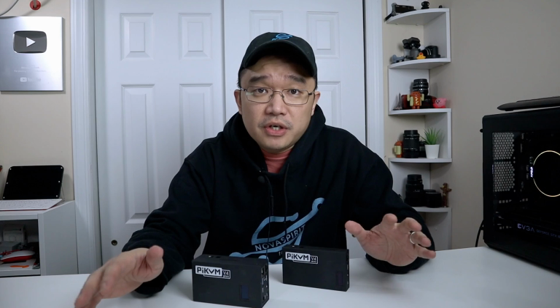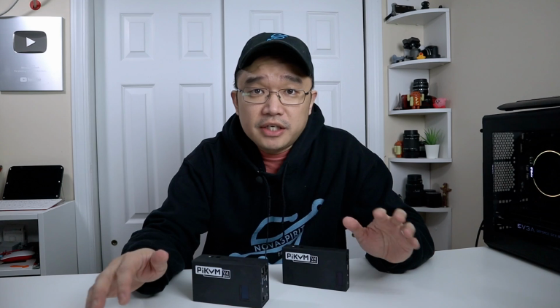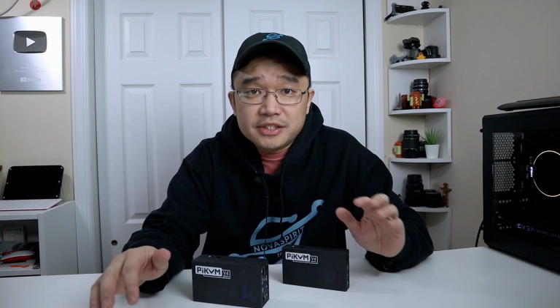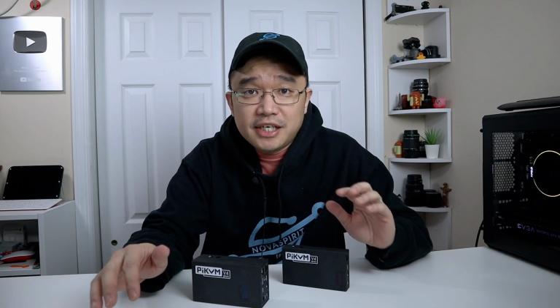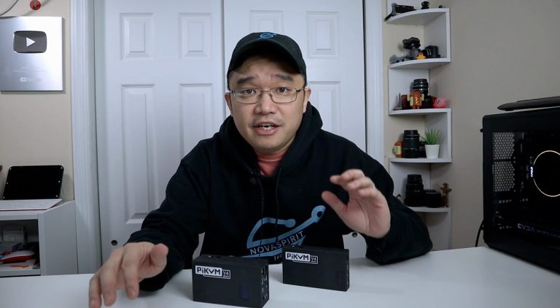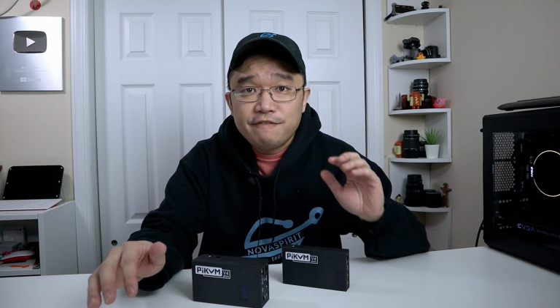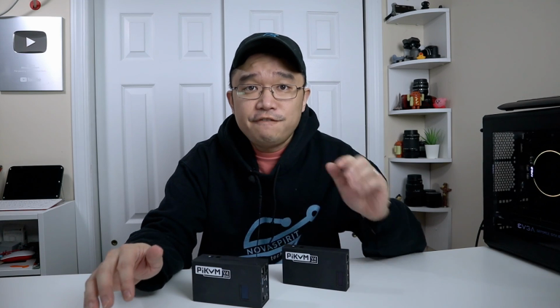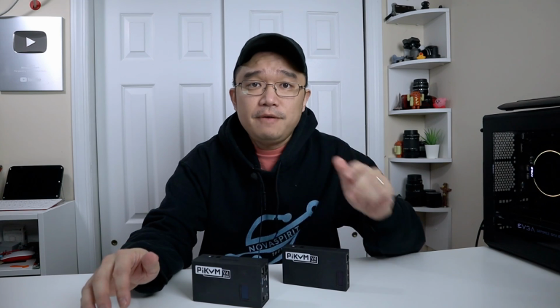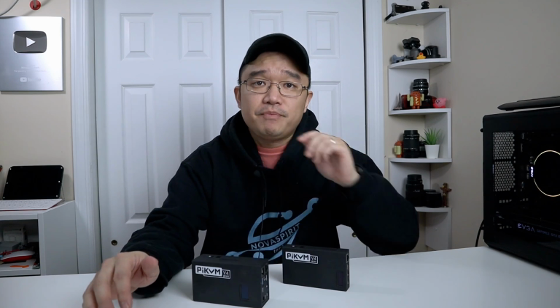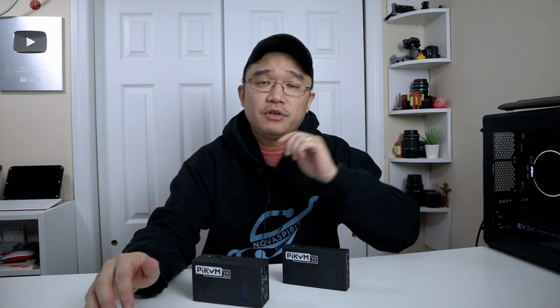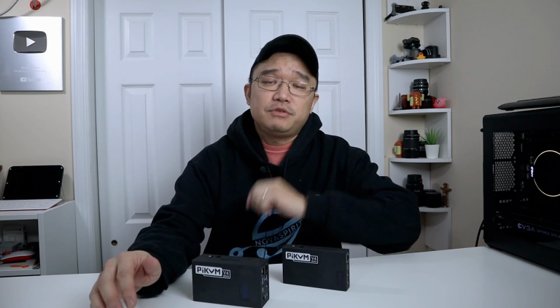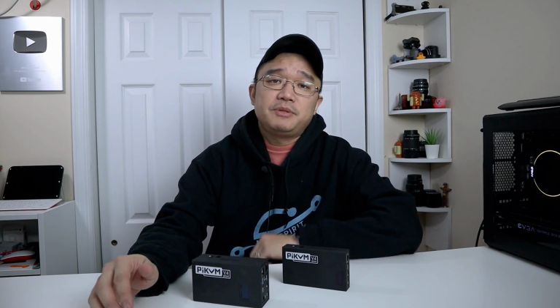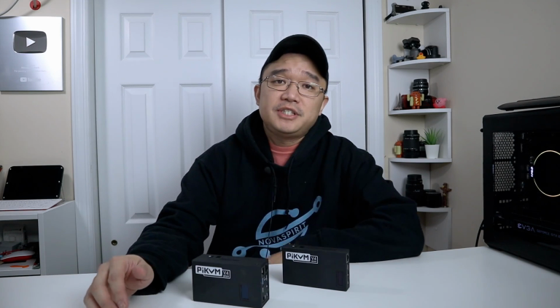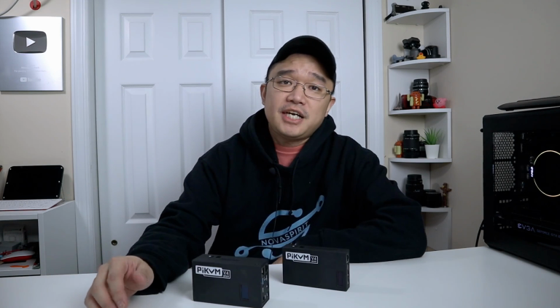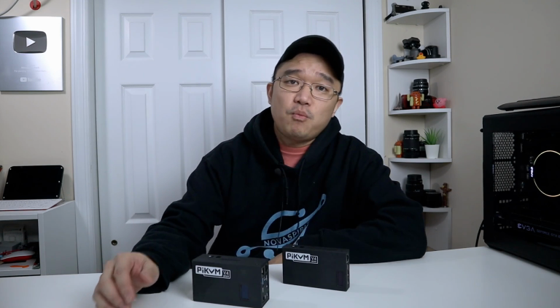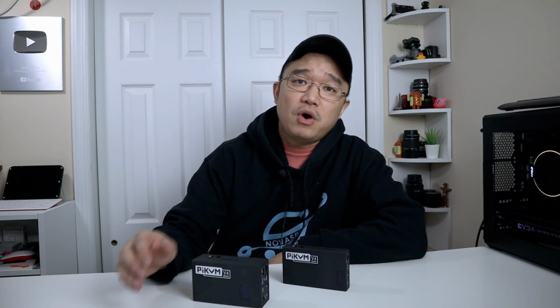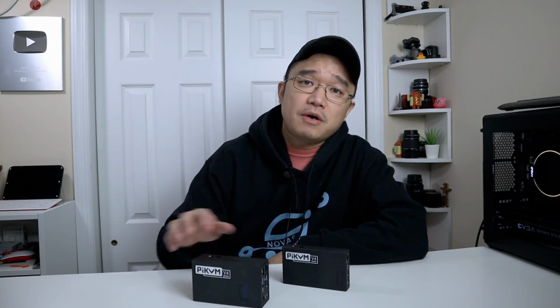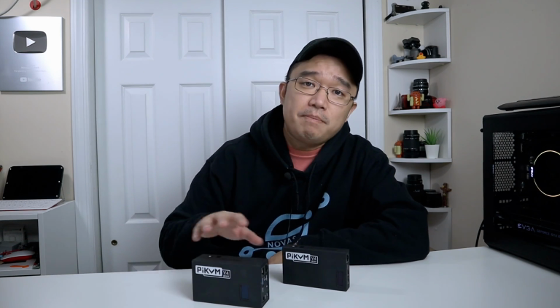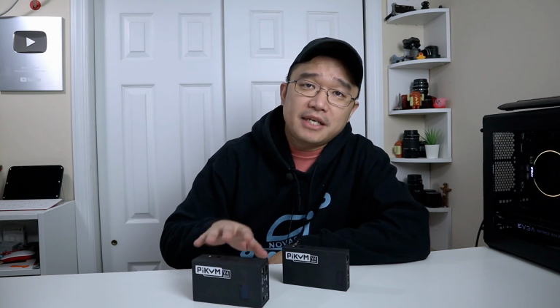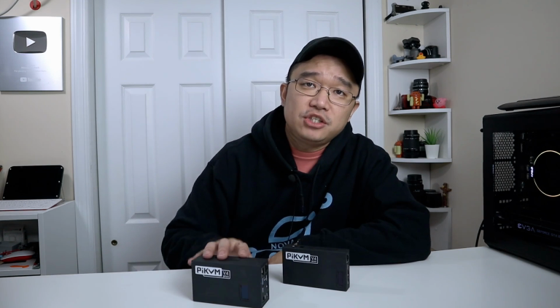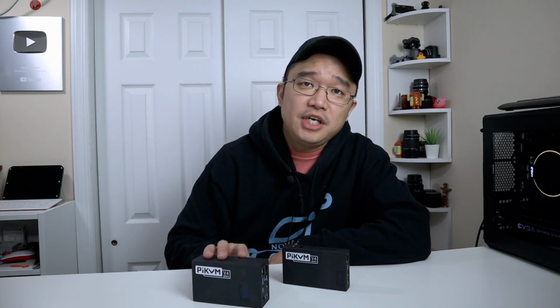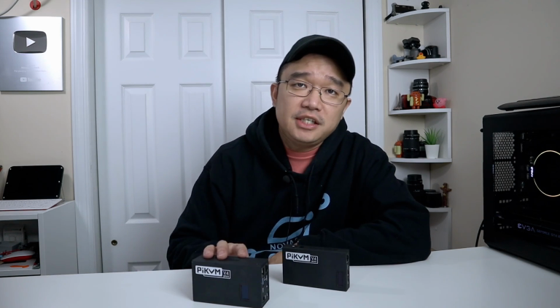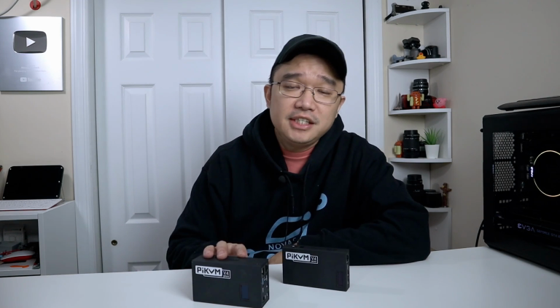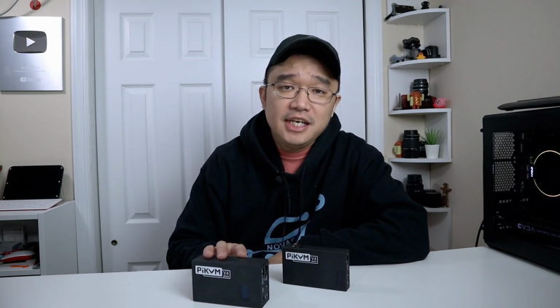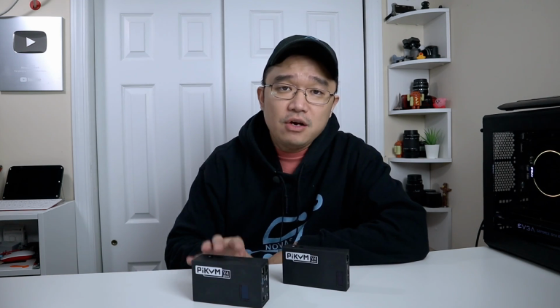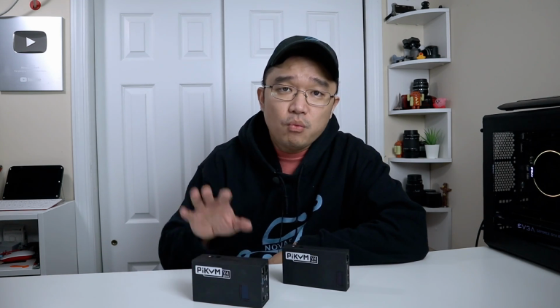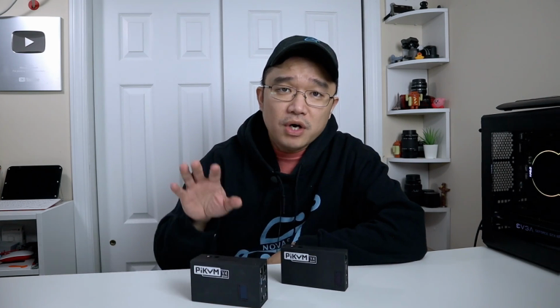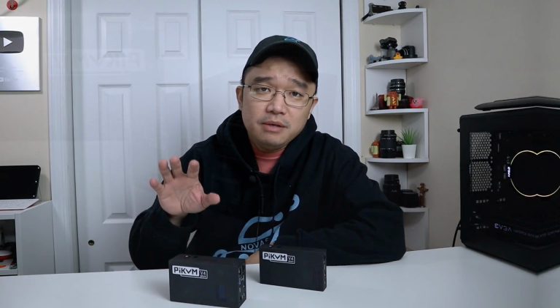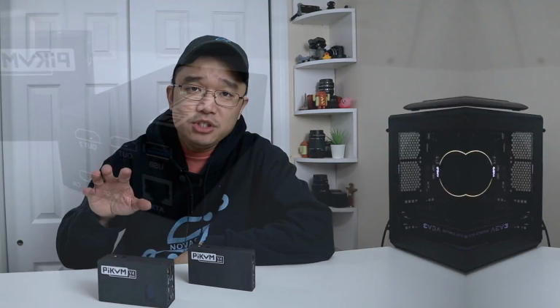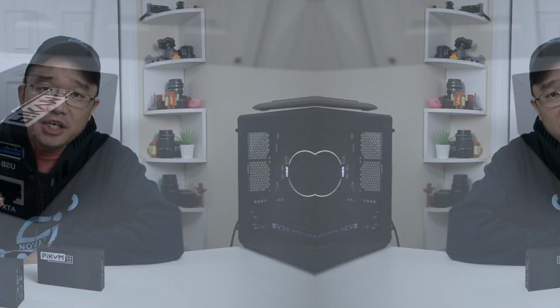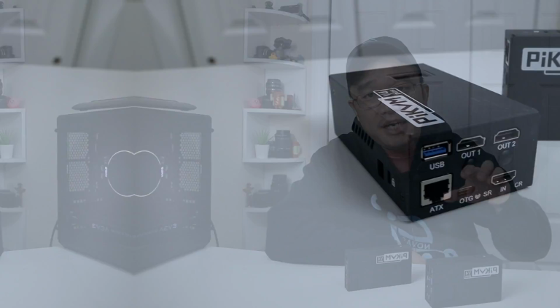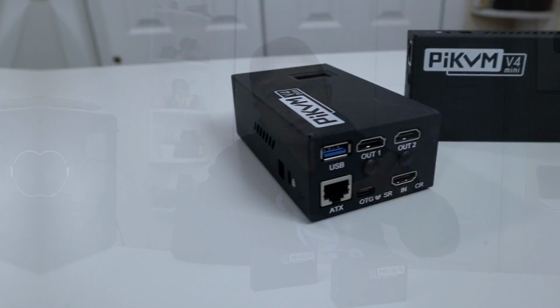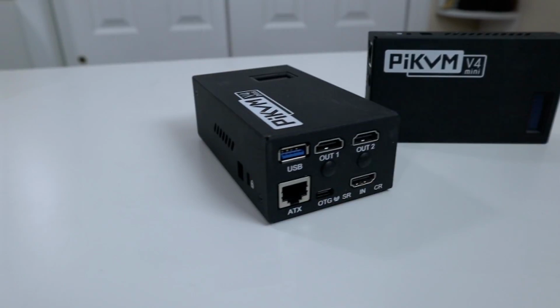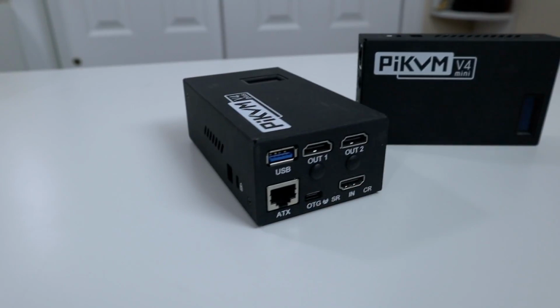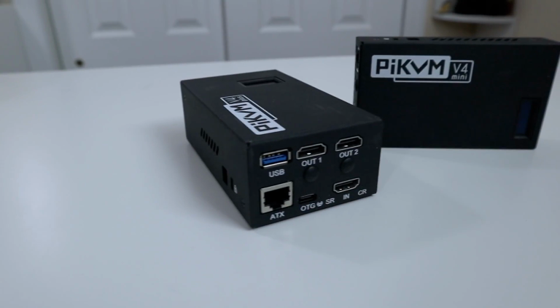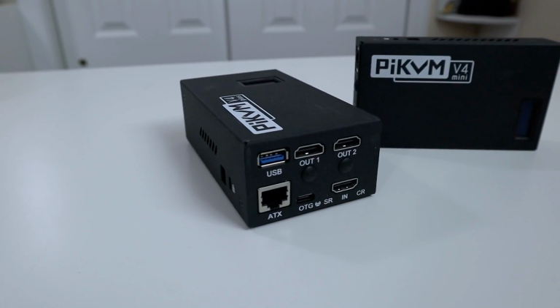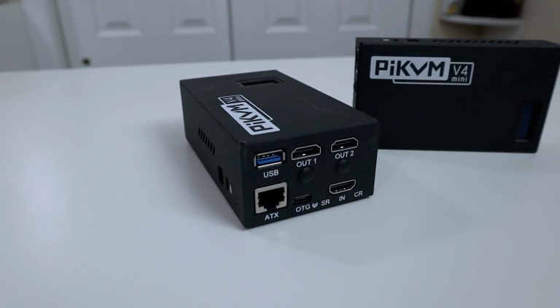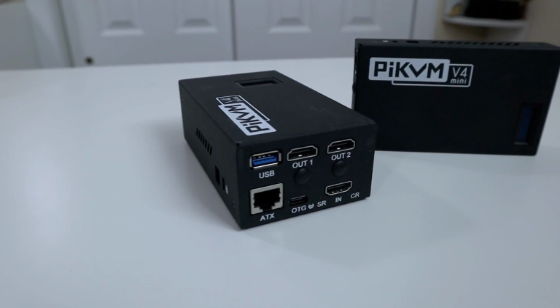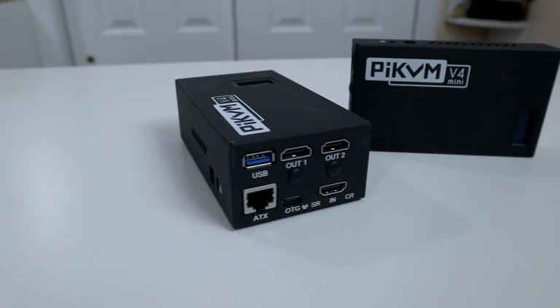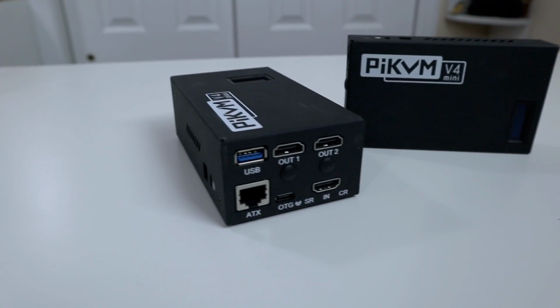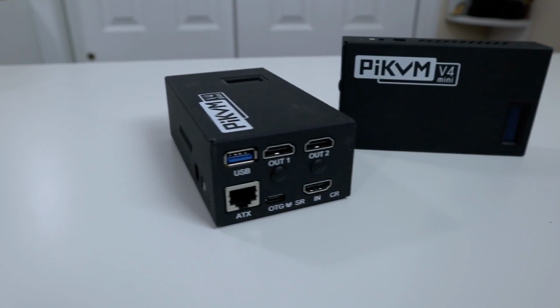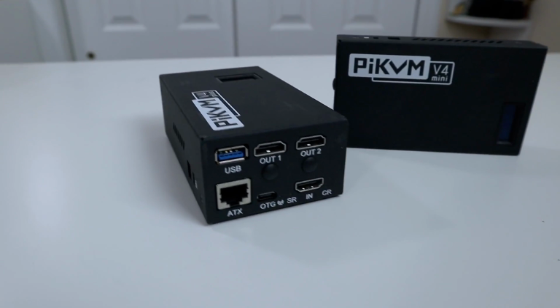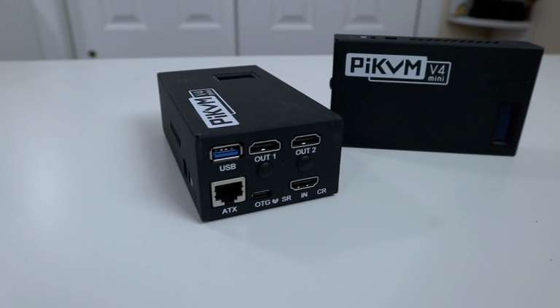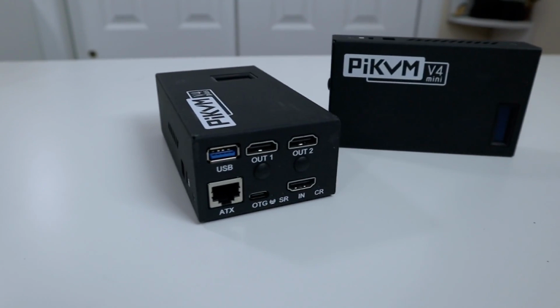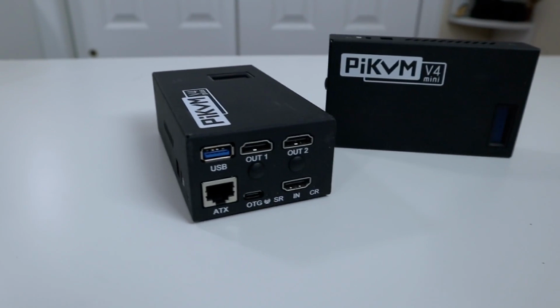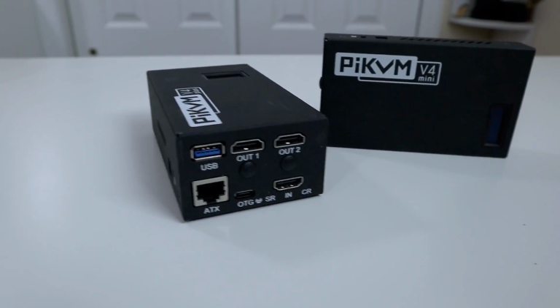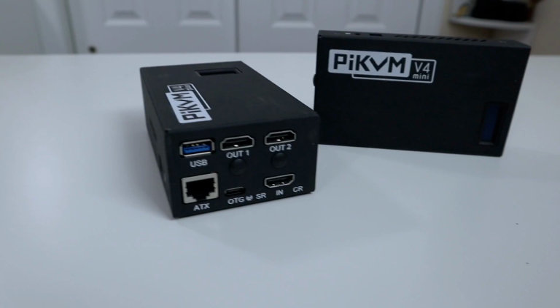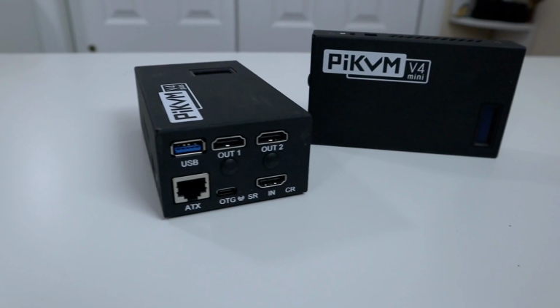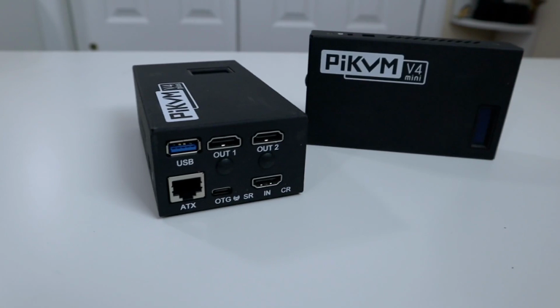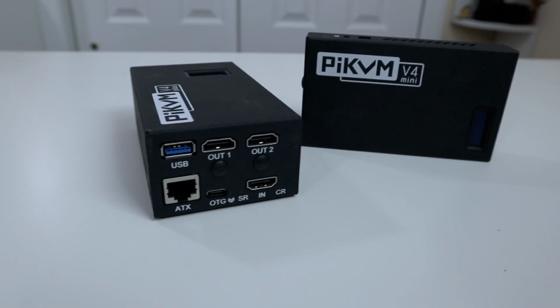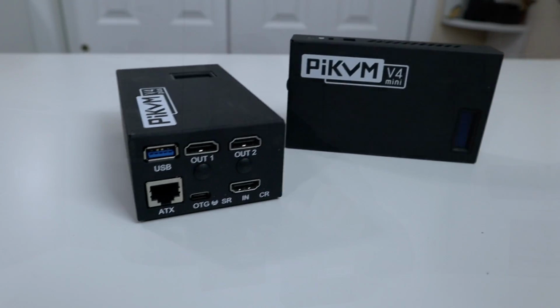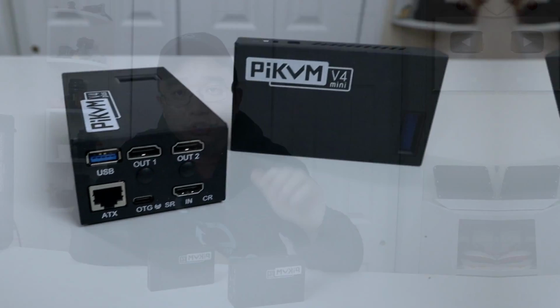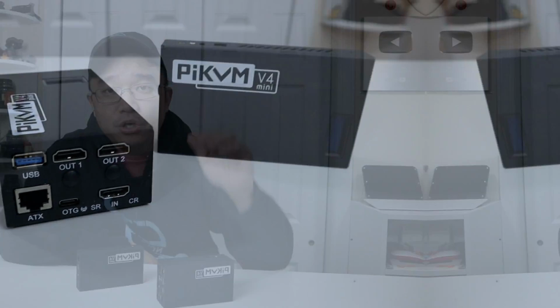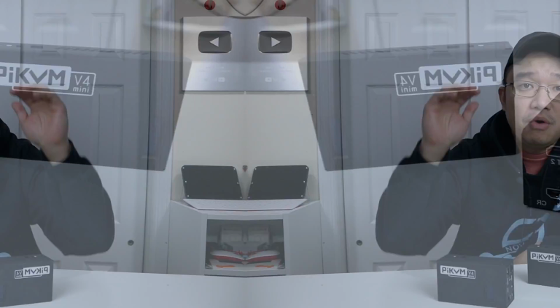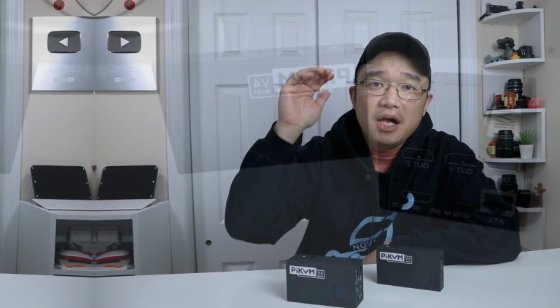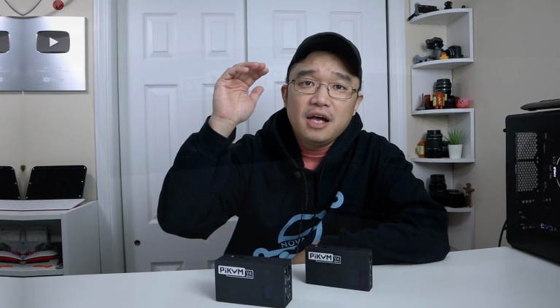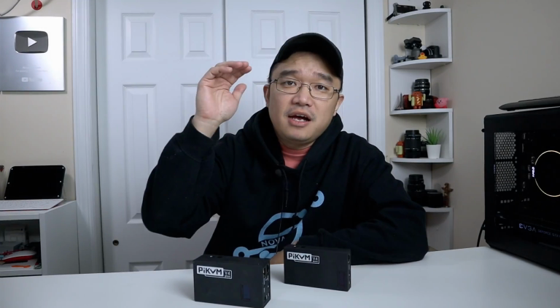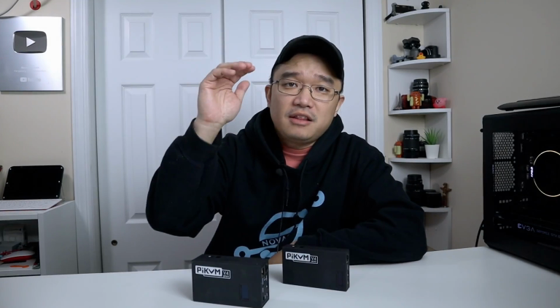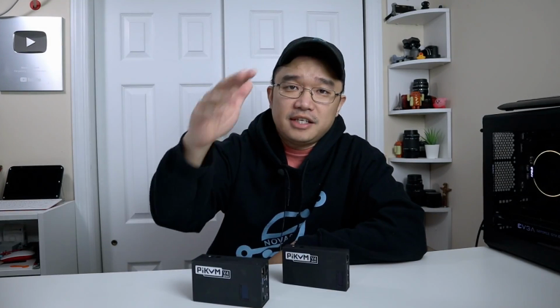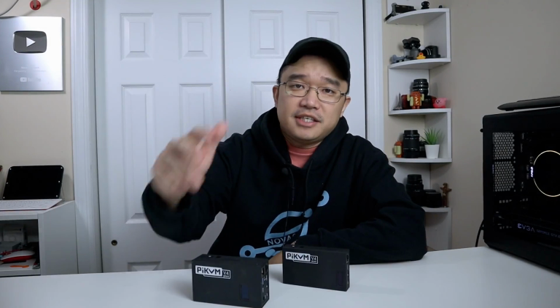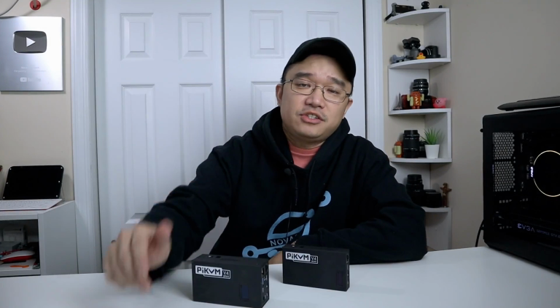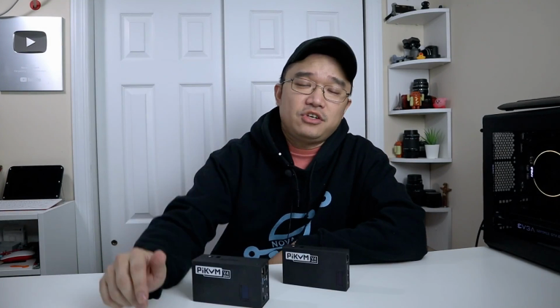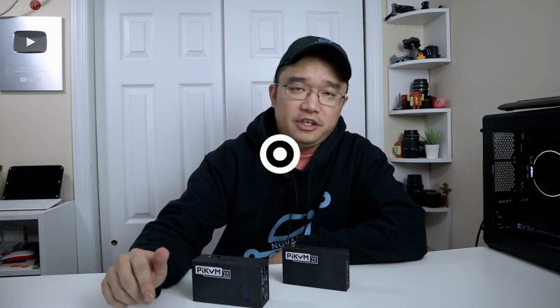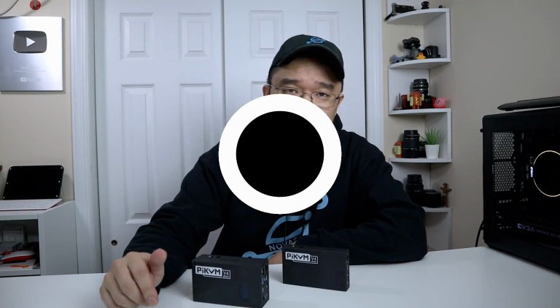What's going on? It's Don here from Nova Spirit Tech and welcome back to the channel. Today we're going to be checking out the Pi KVM version 4. Let's get started.